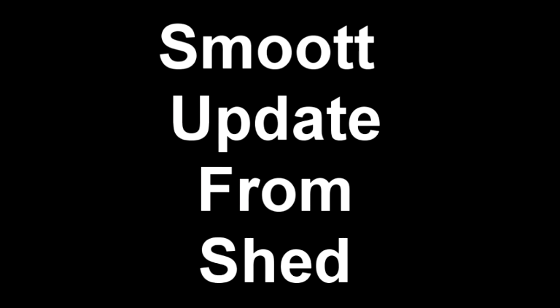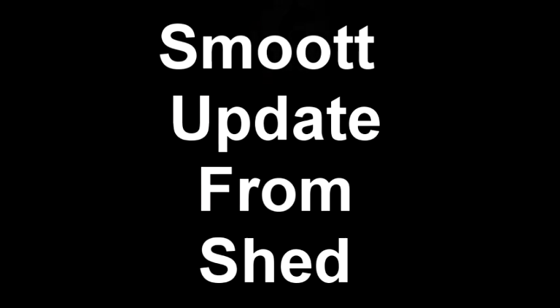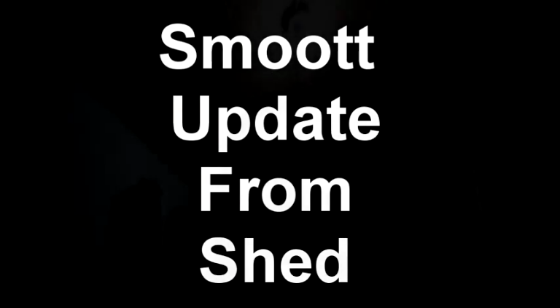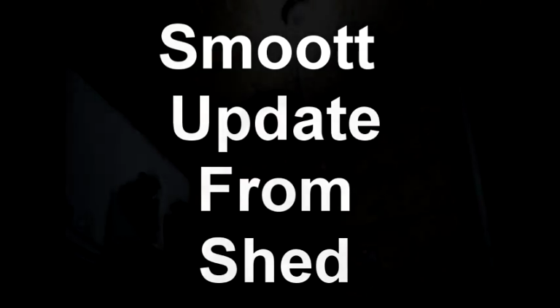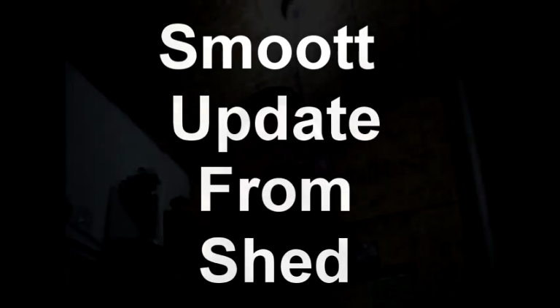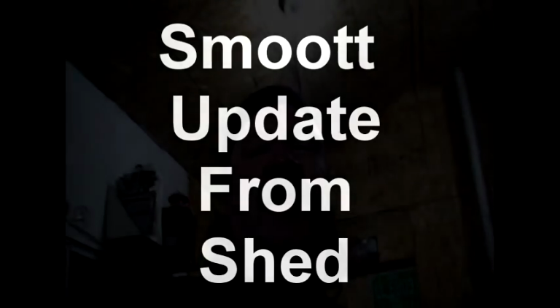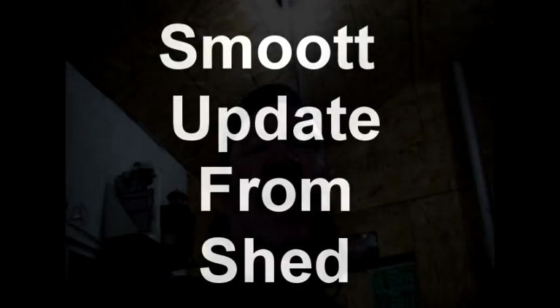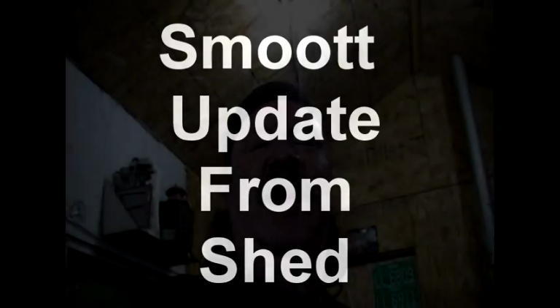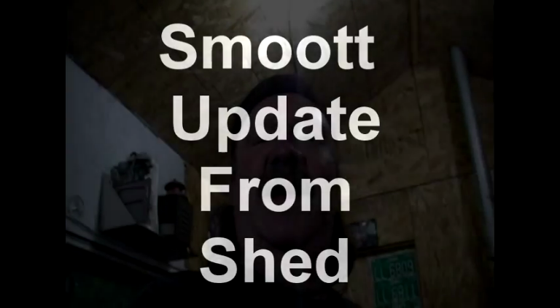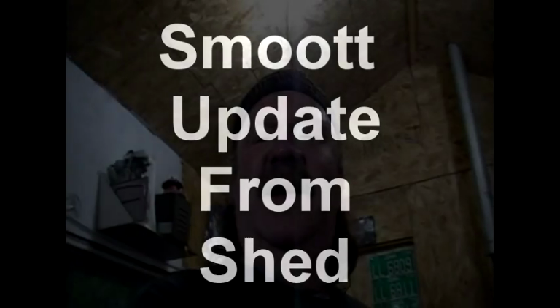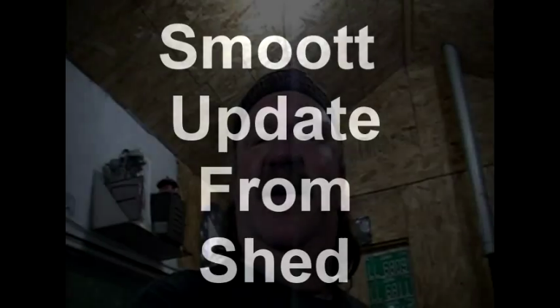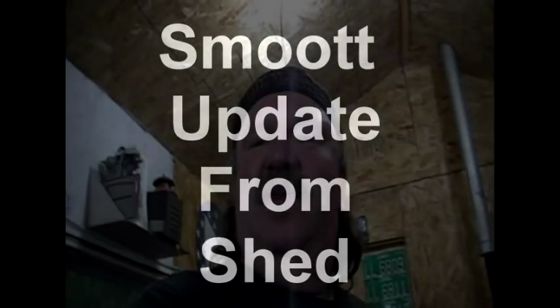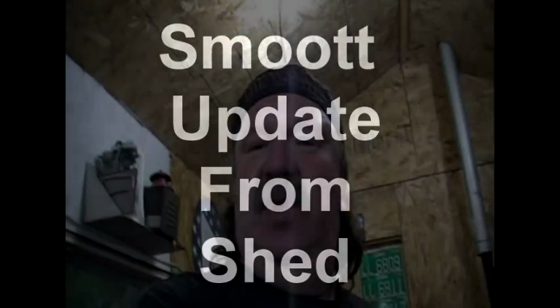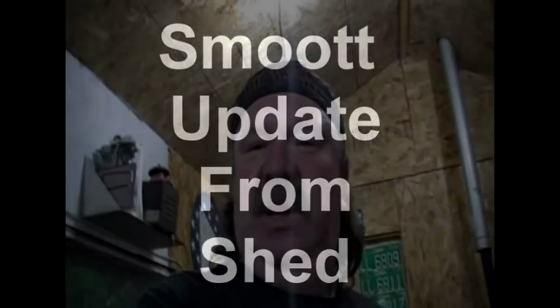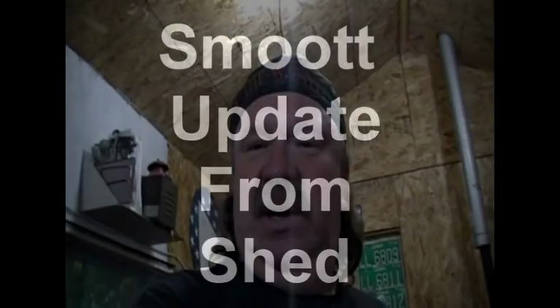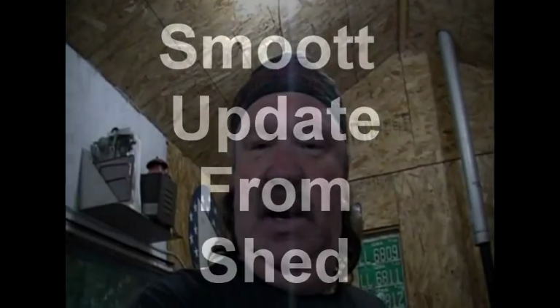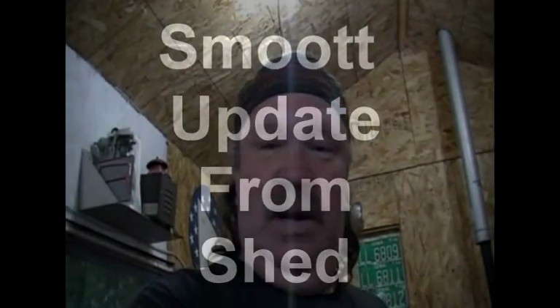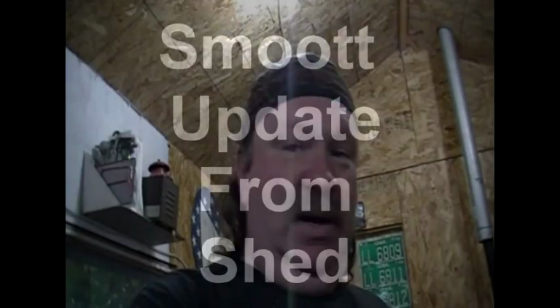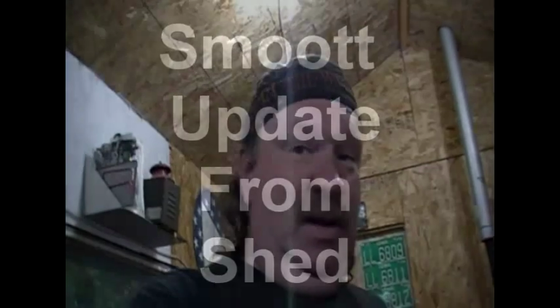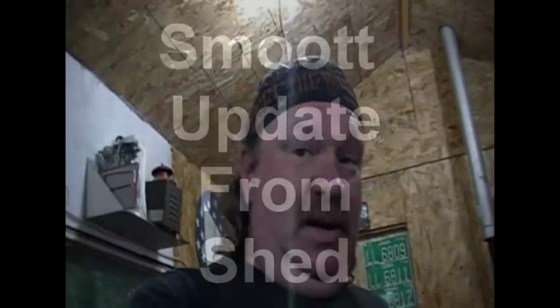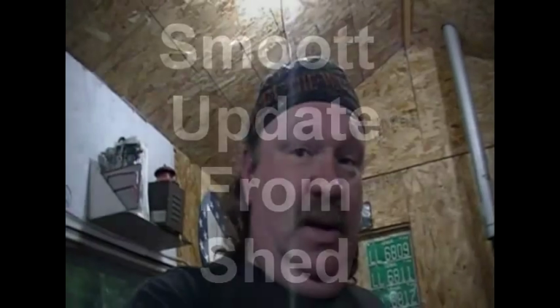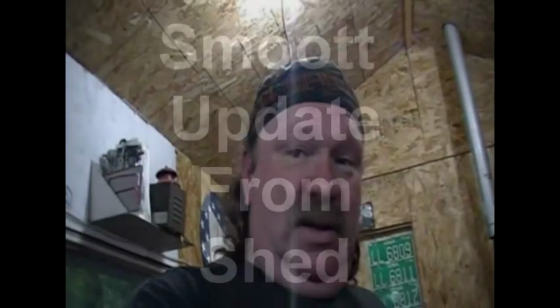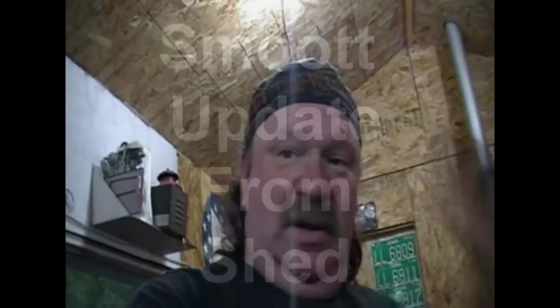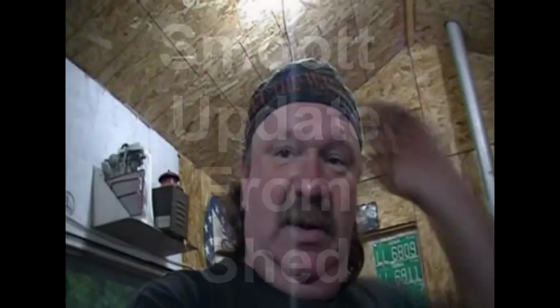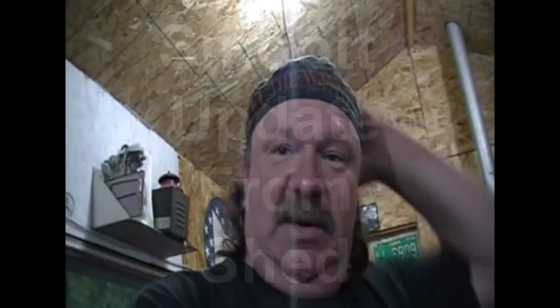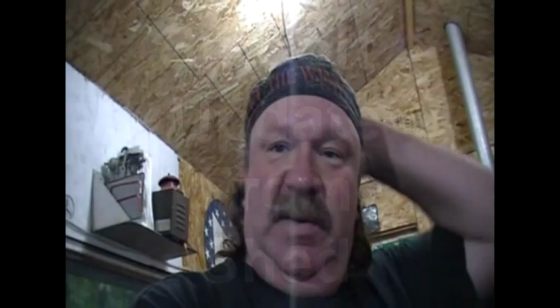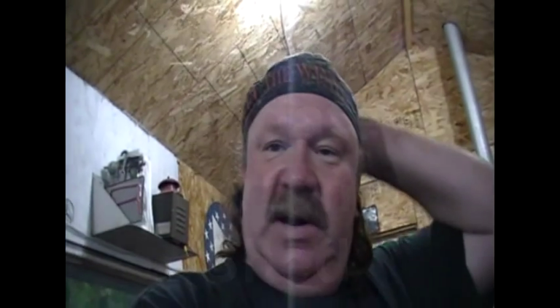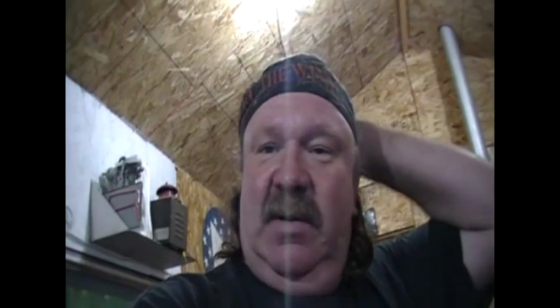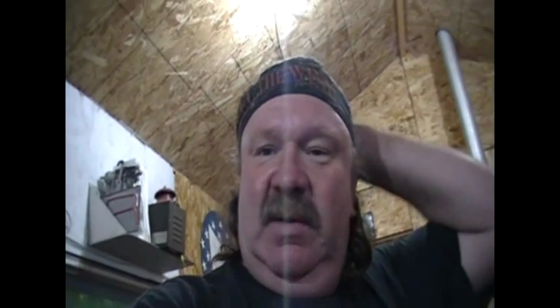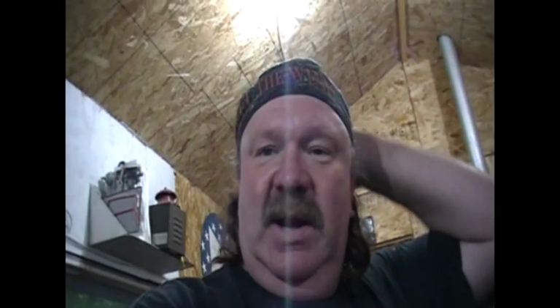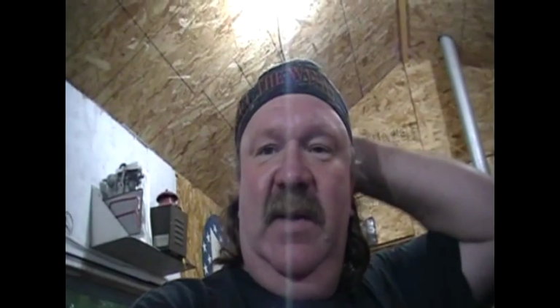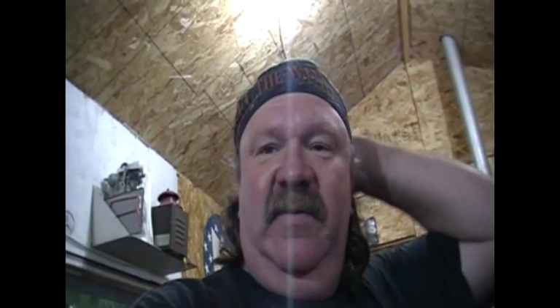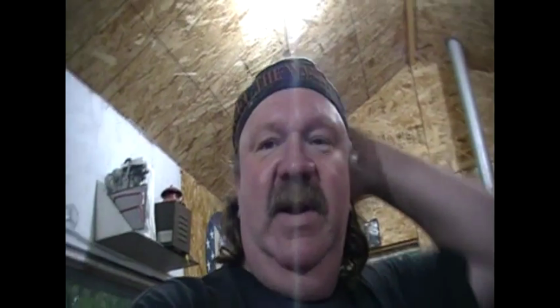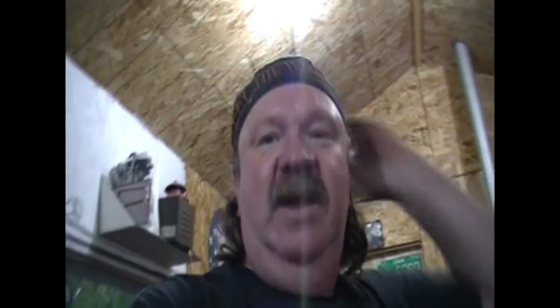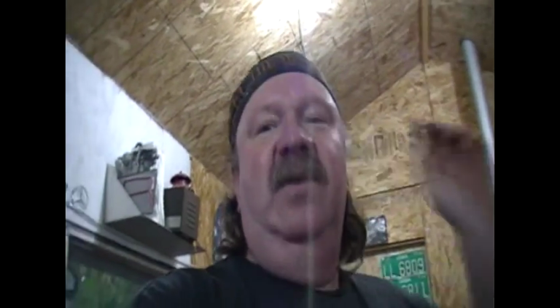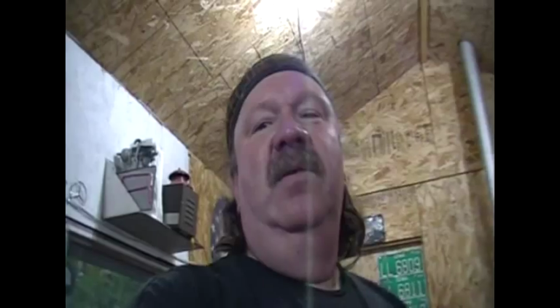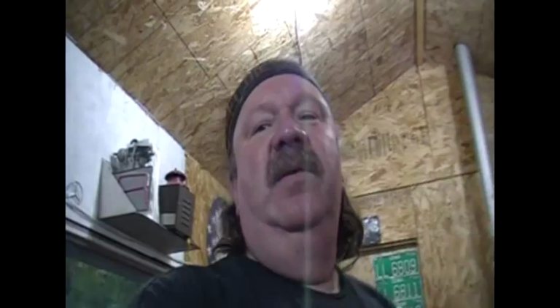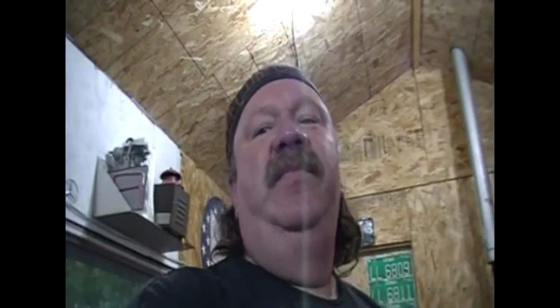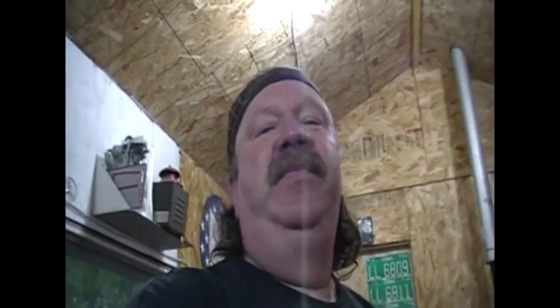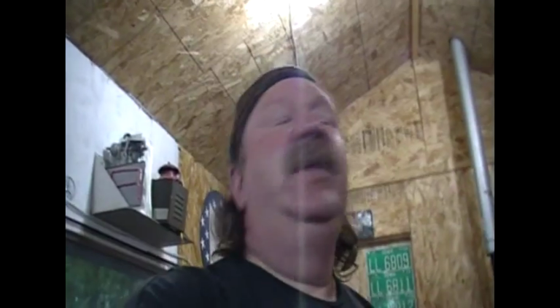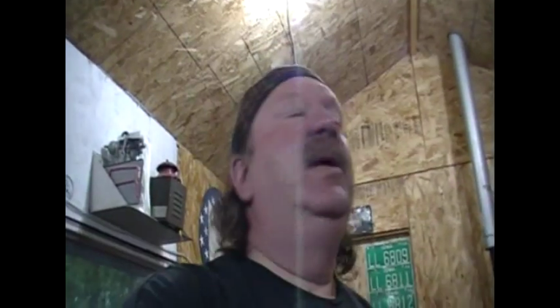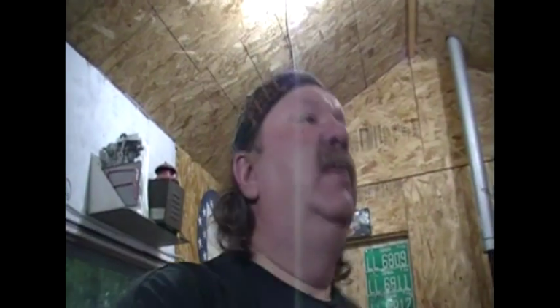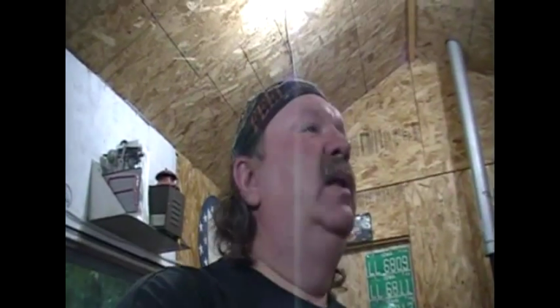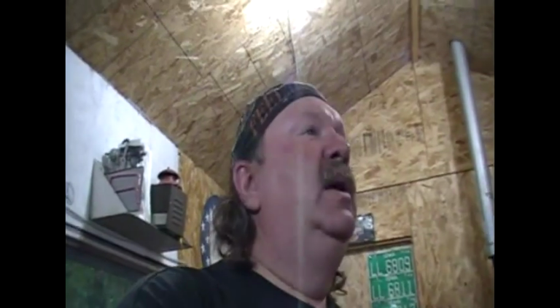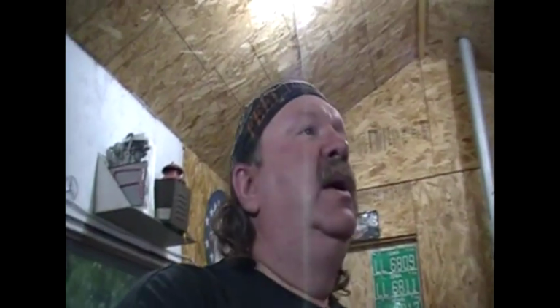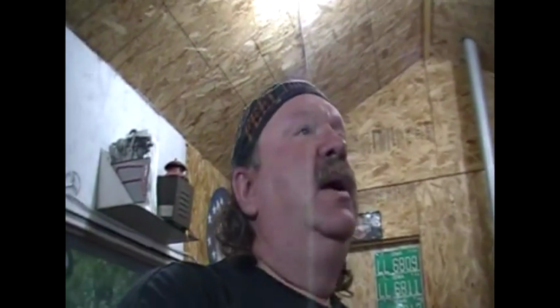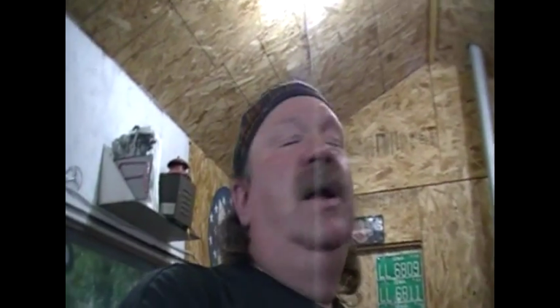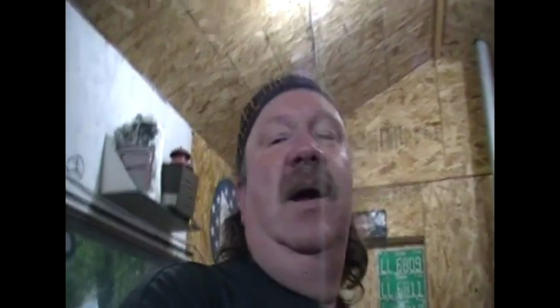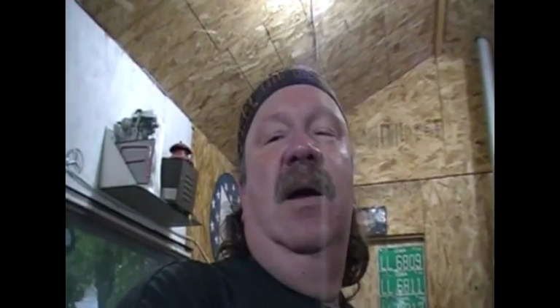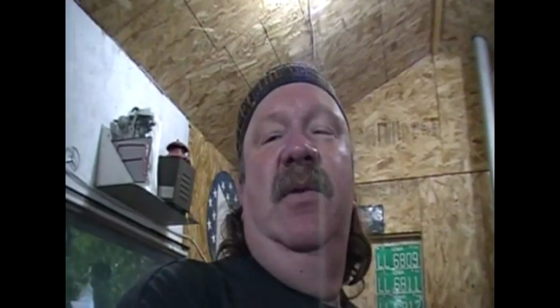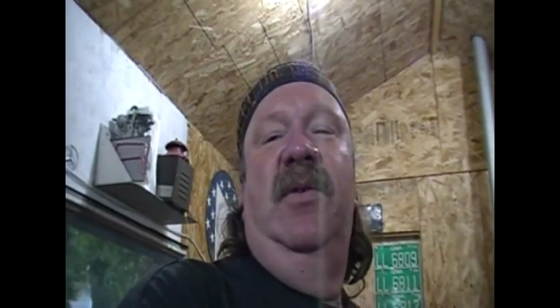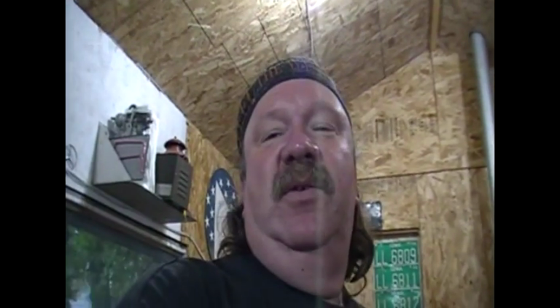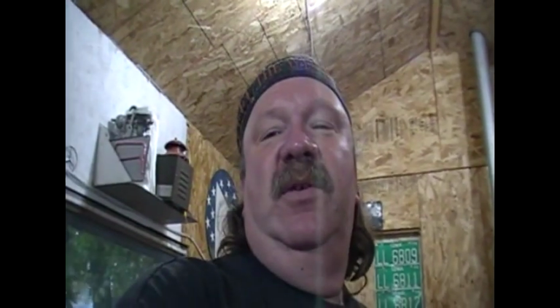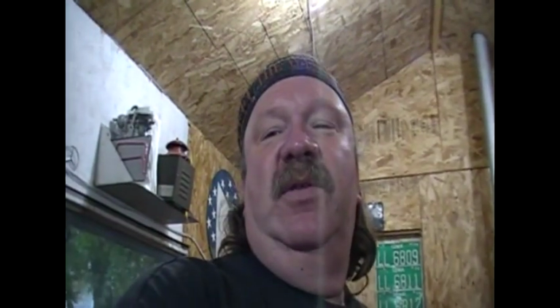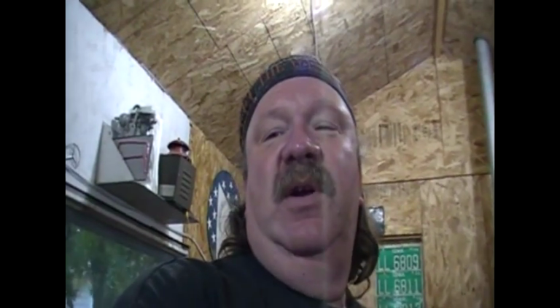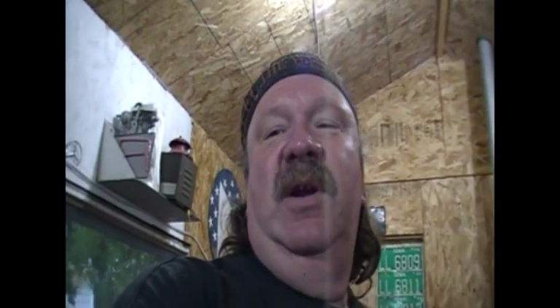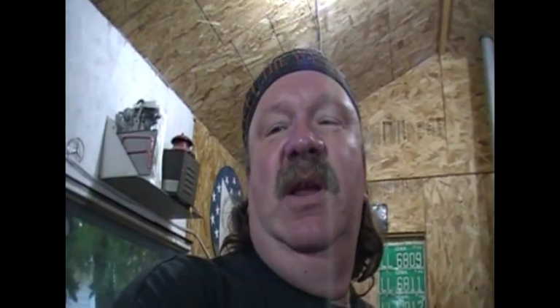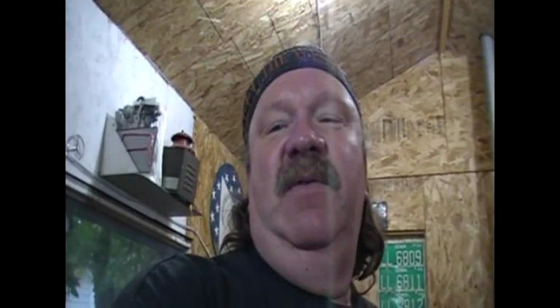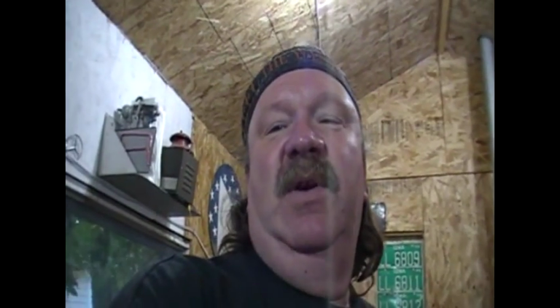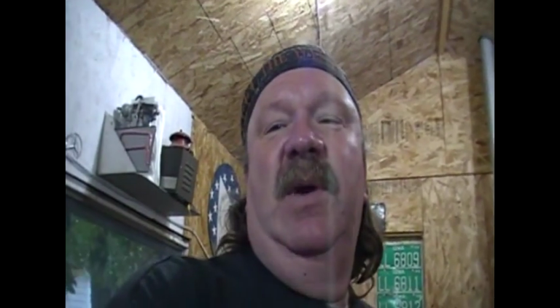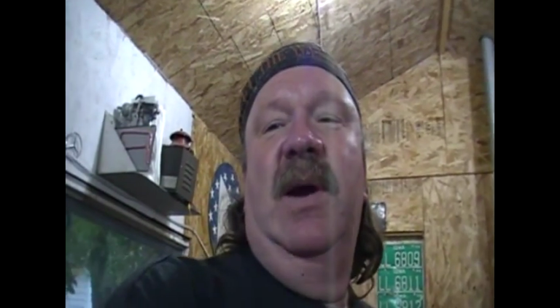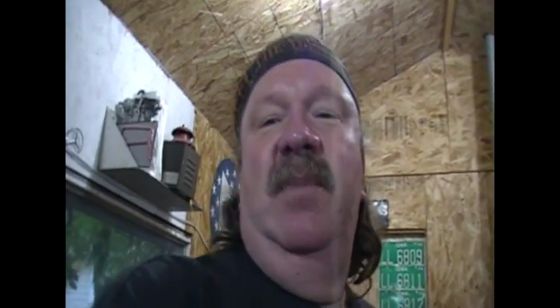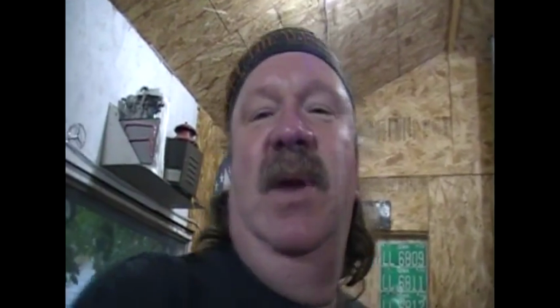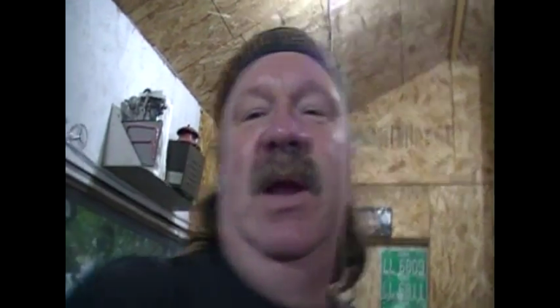Hey everybody, Smoot here. Looks like I'm kind of red in the face, don't it? Oh well, I just thought I'd give you a quick update.